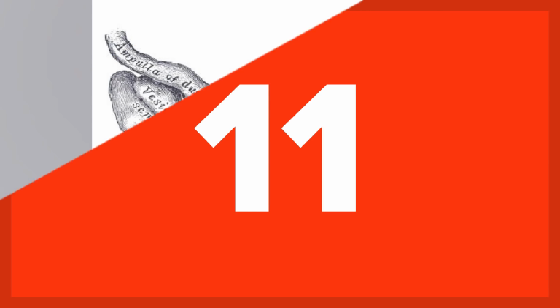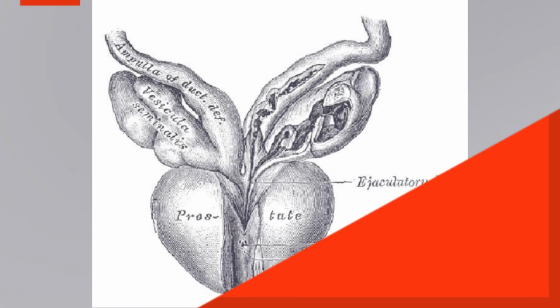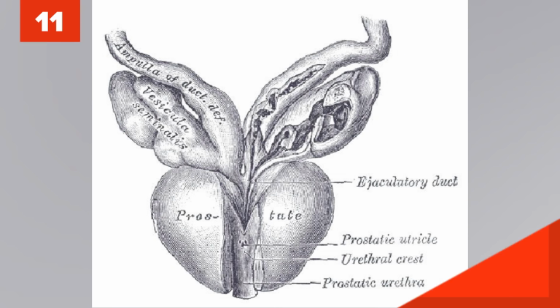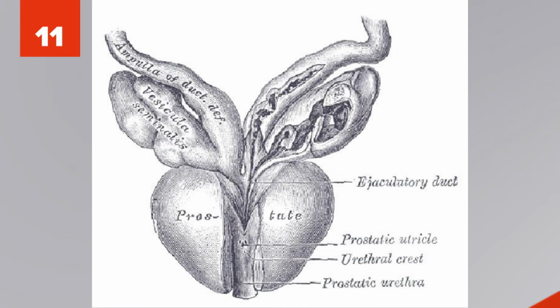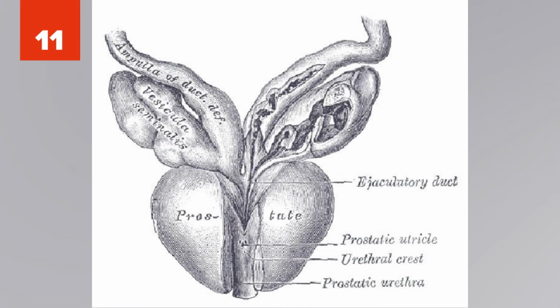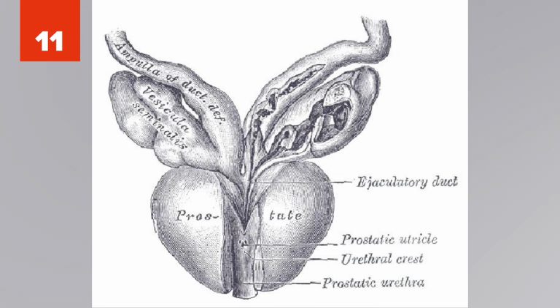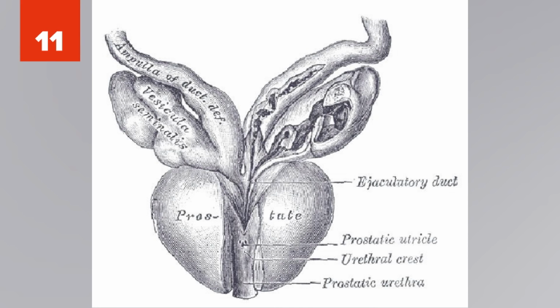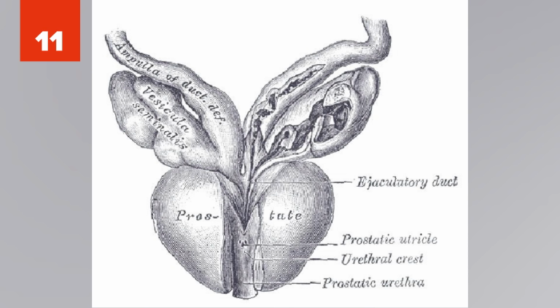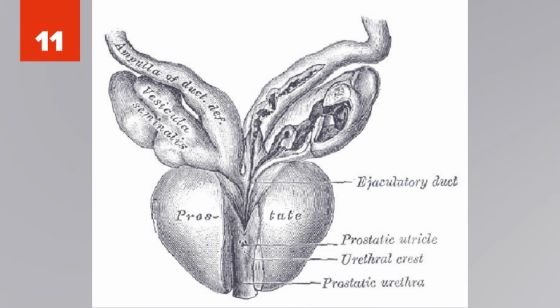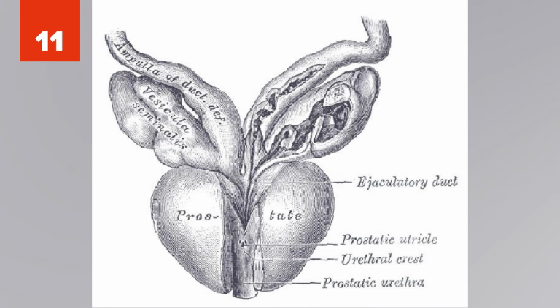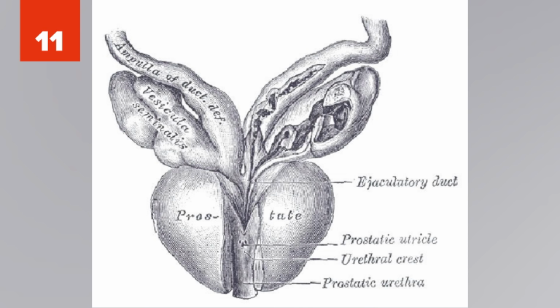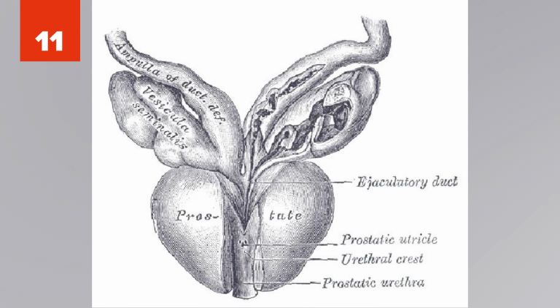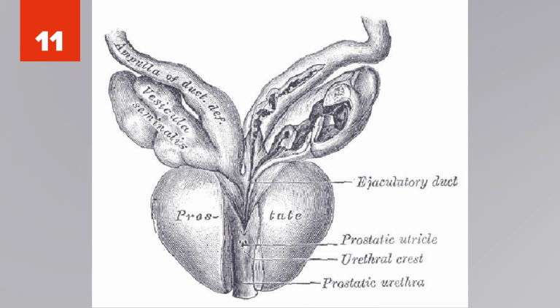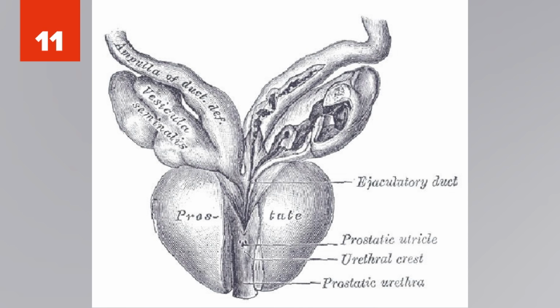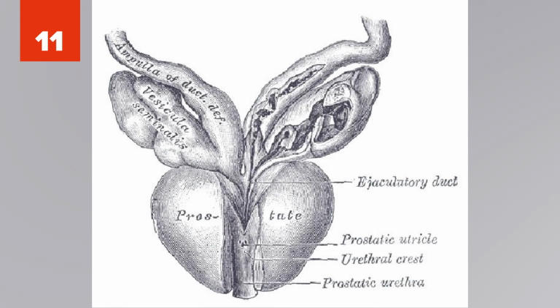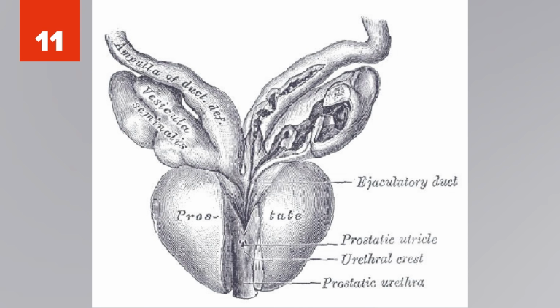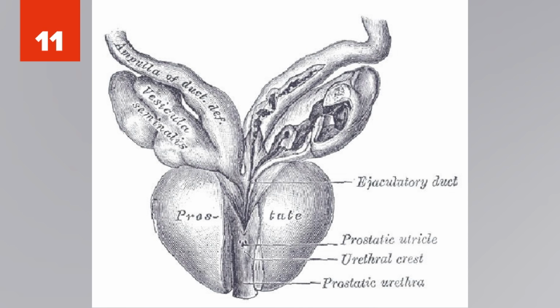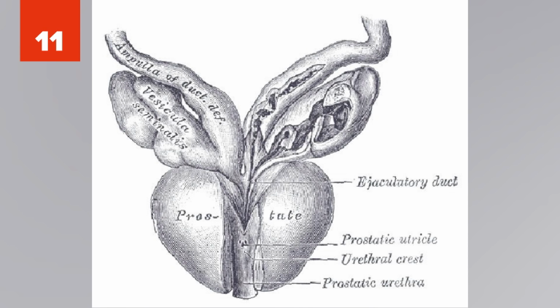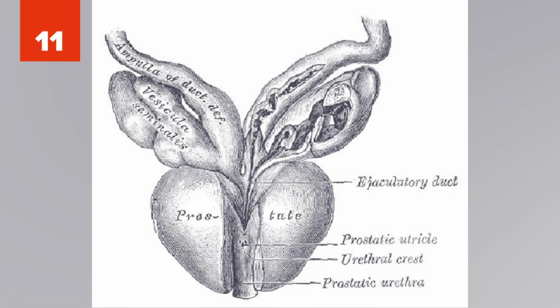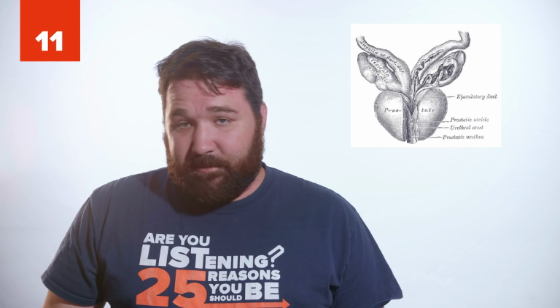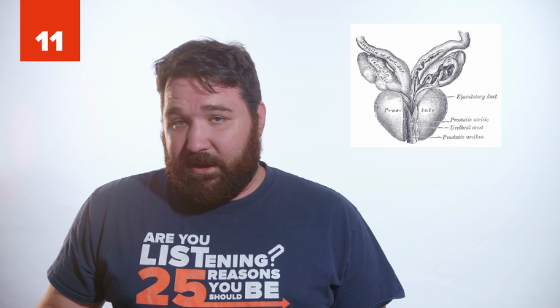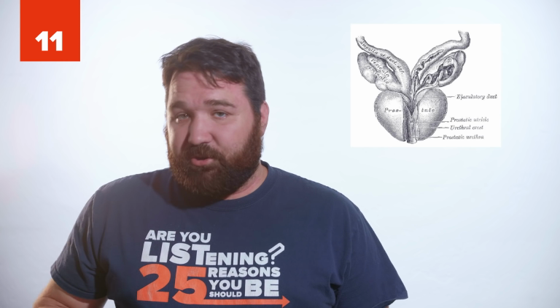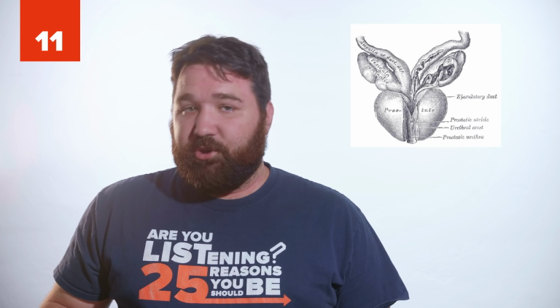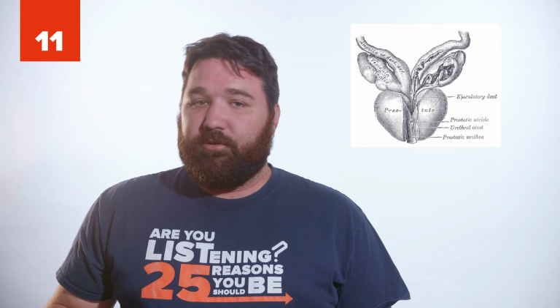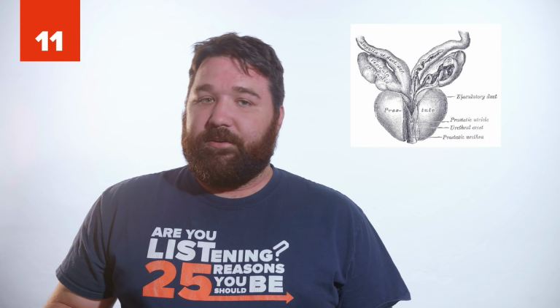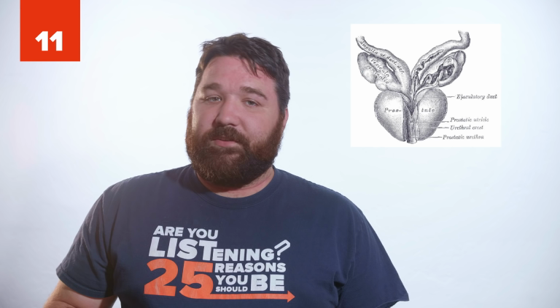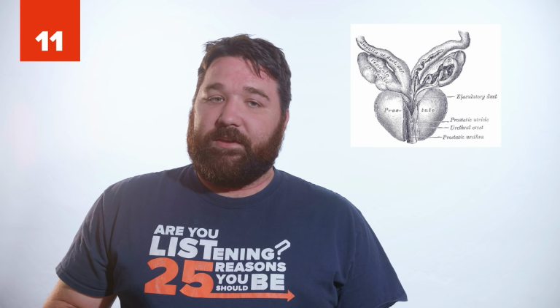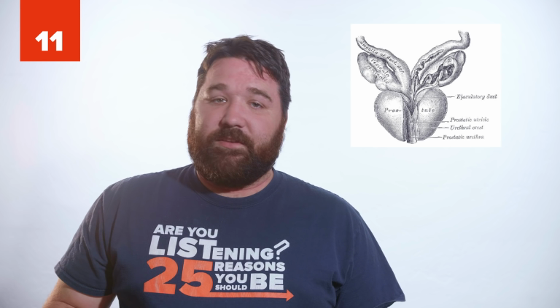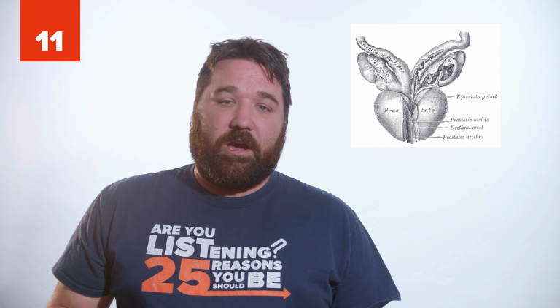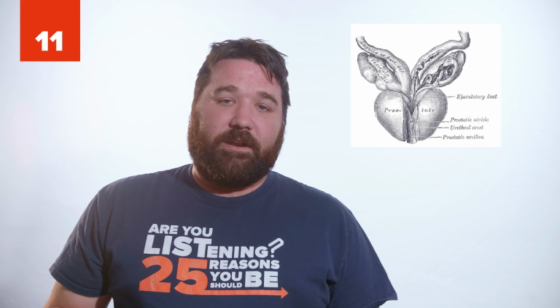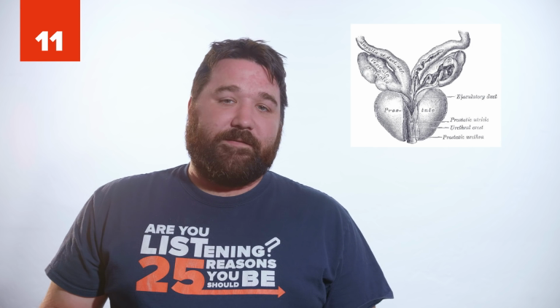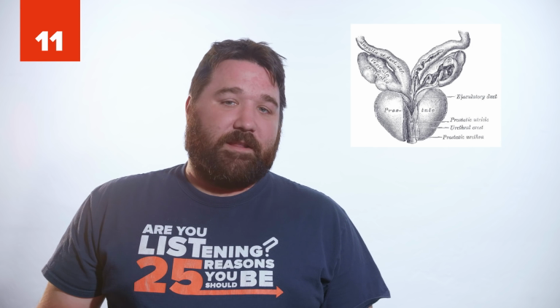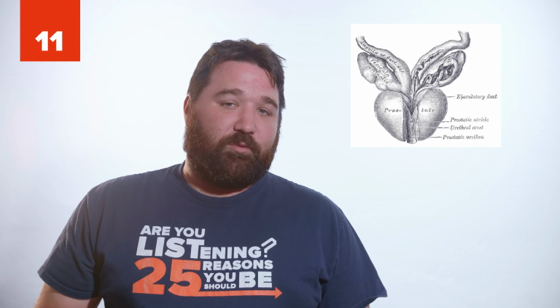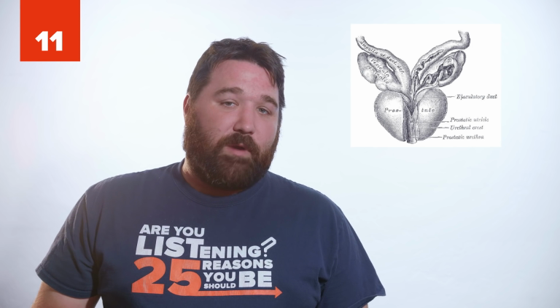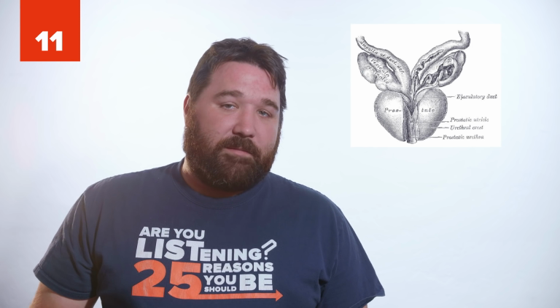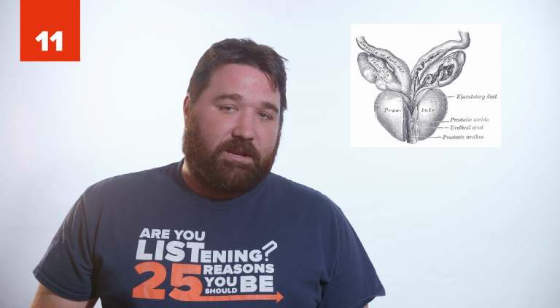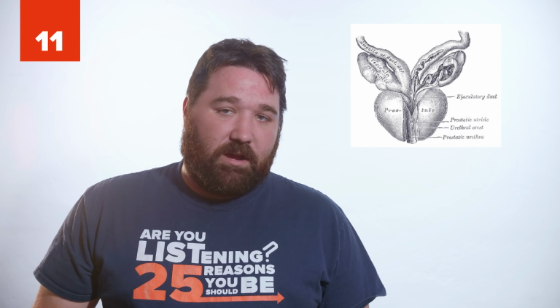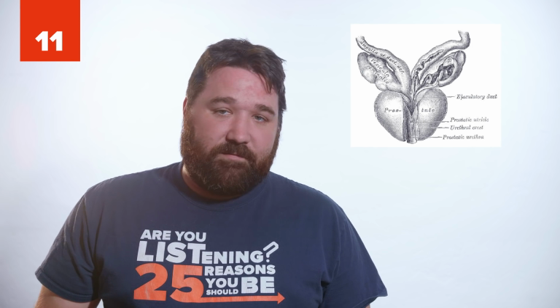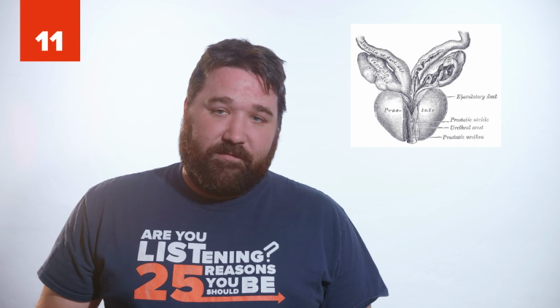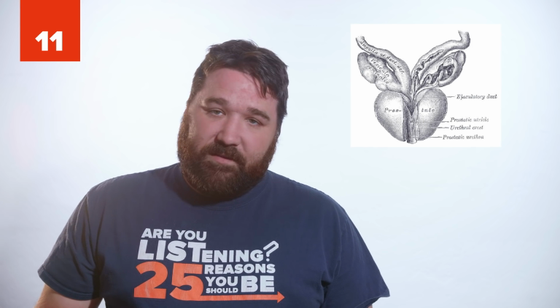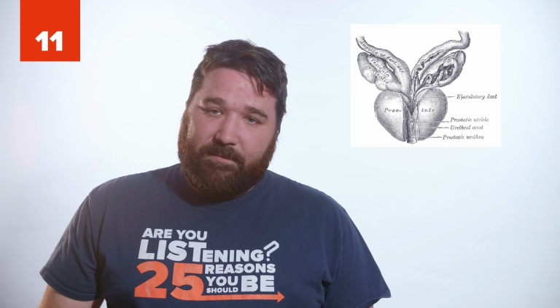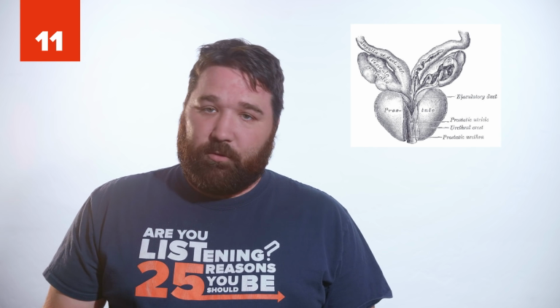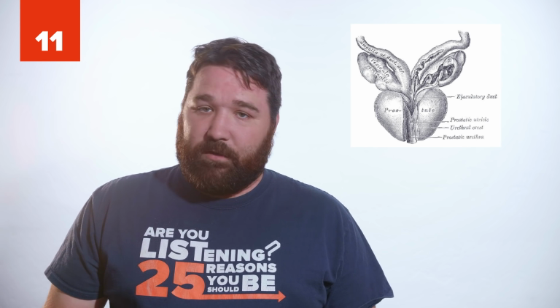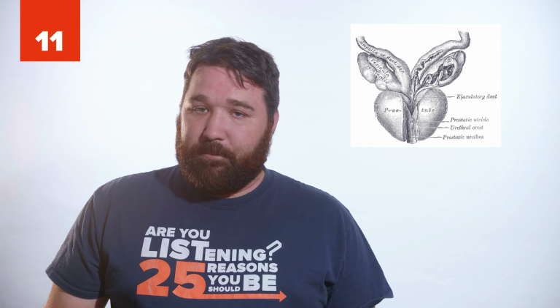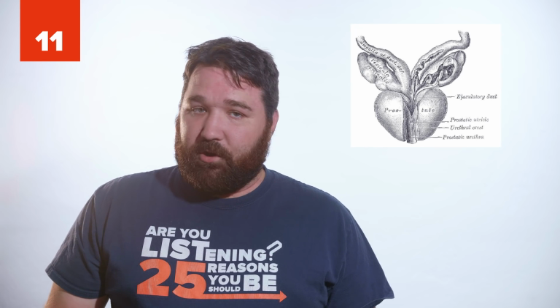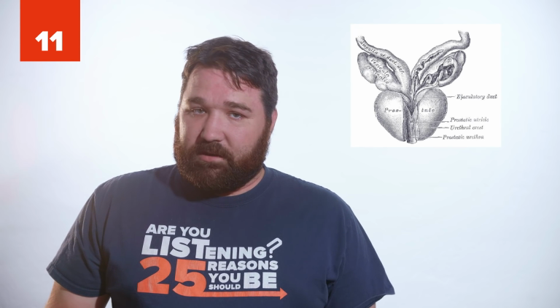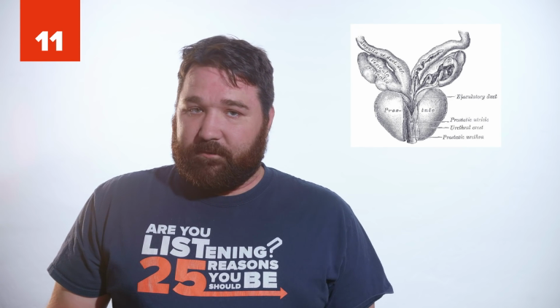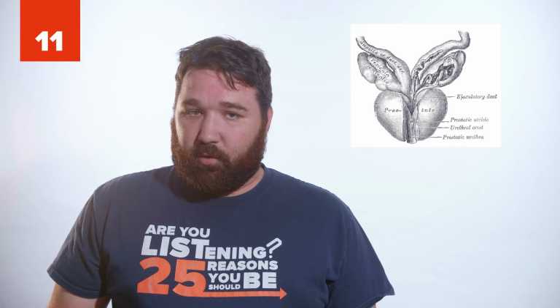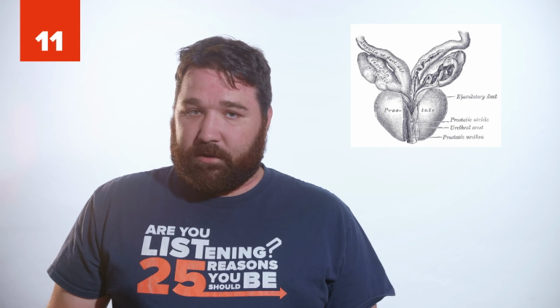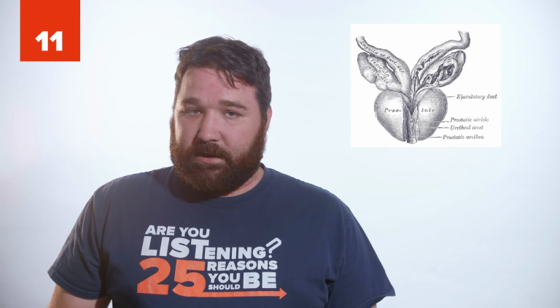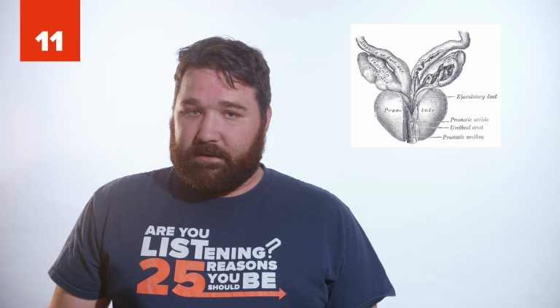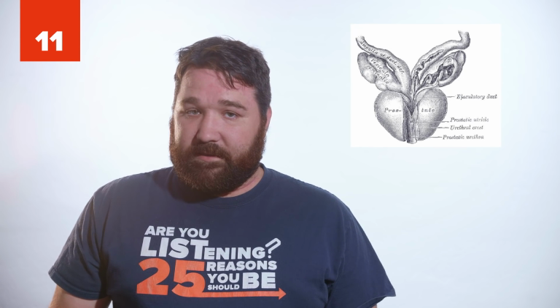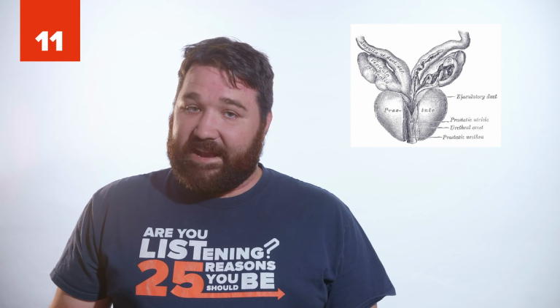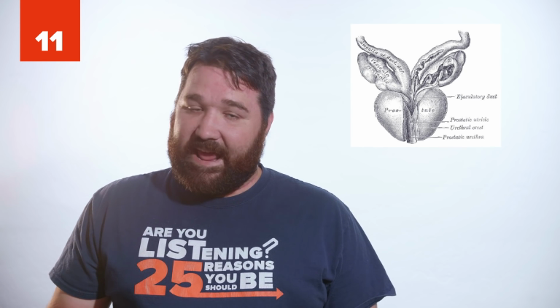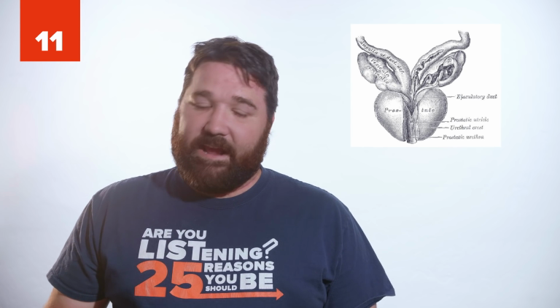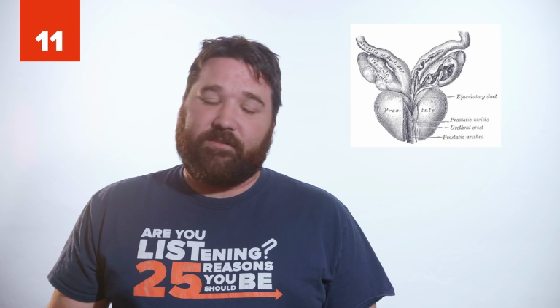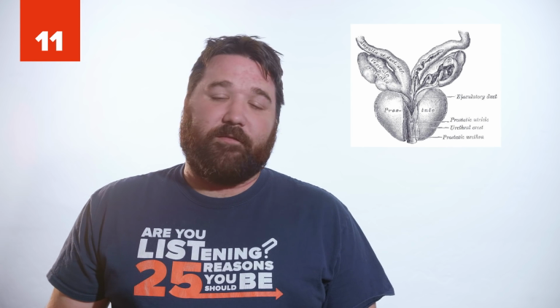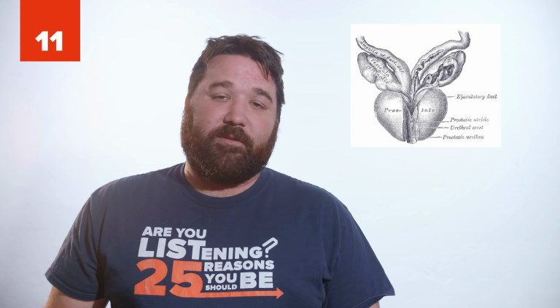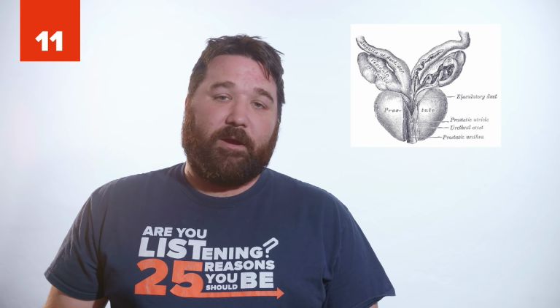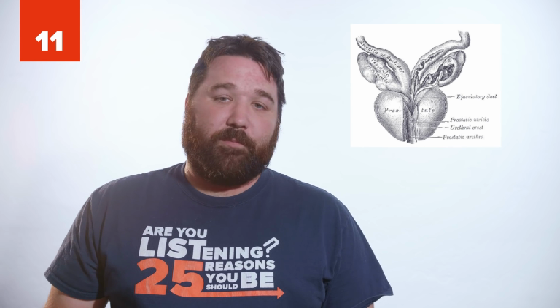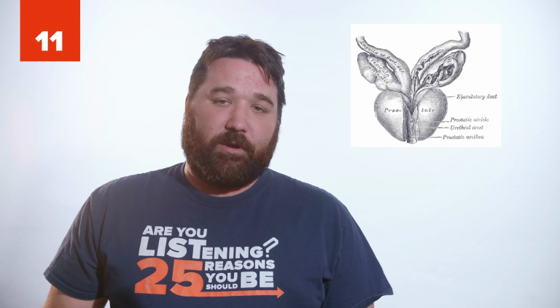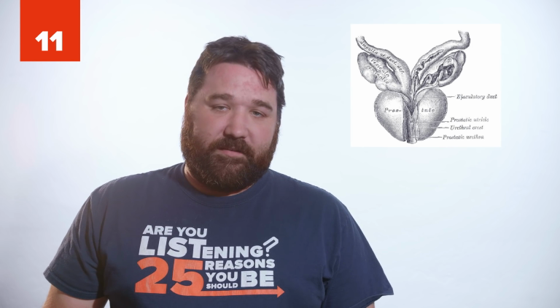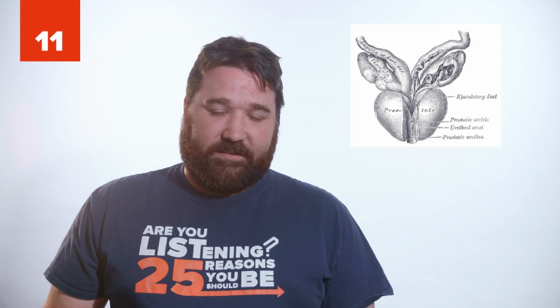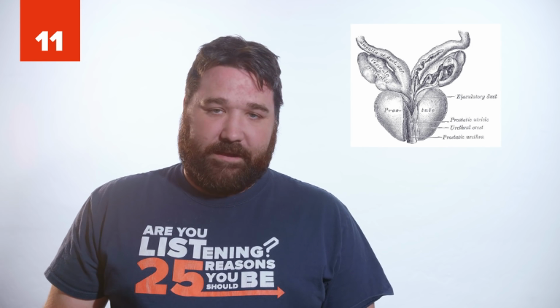11. Also called the prostatic utricle, the male uterus is an undeveloped remnant of the female reproductive organ that hangs off the male prostate.